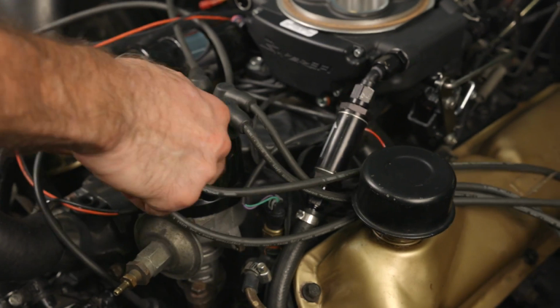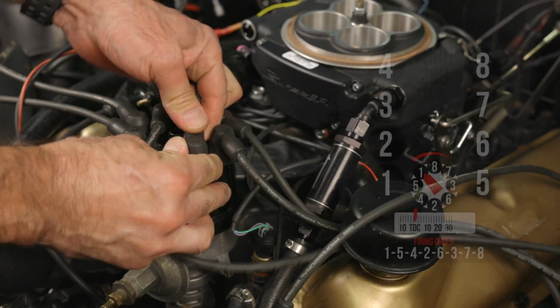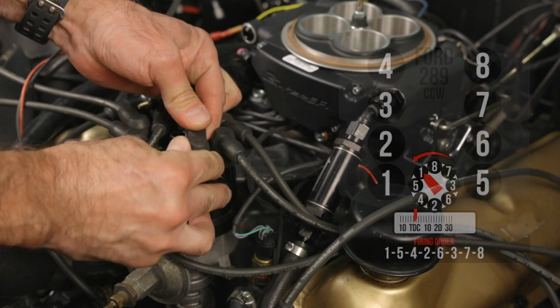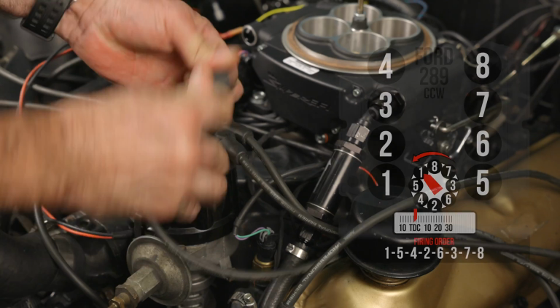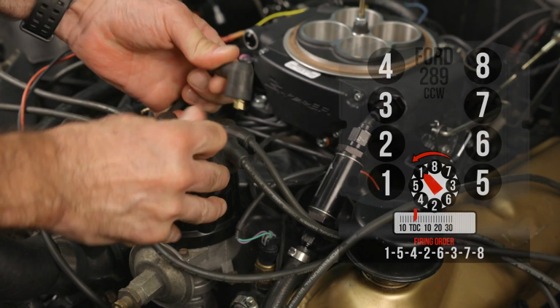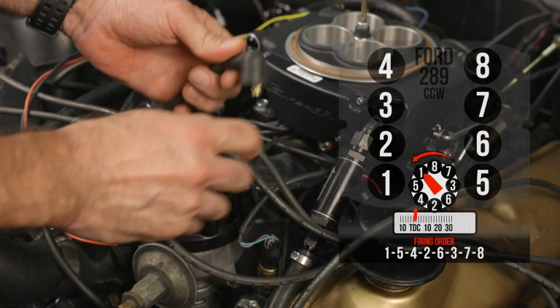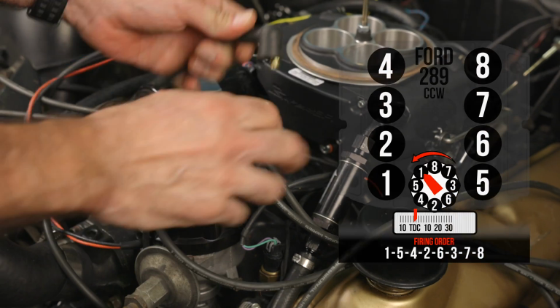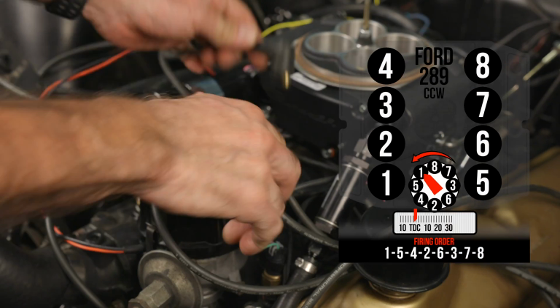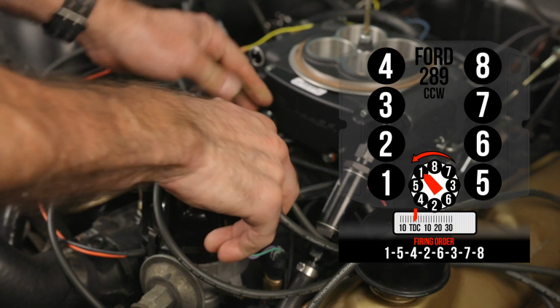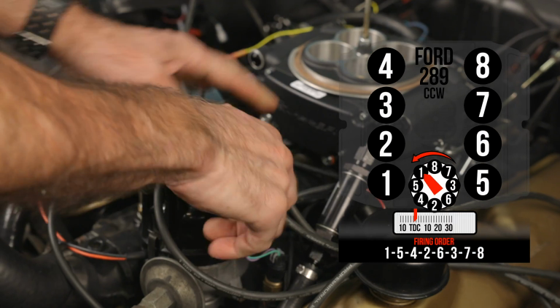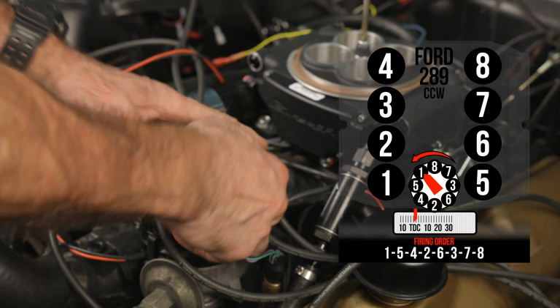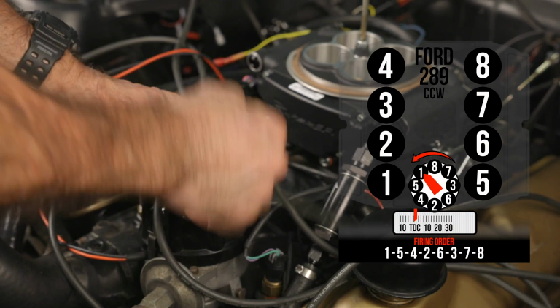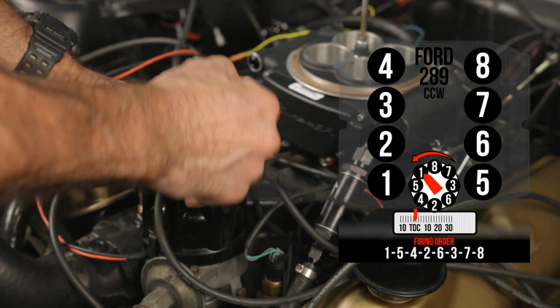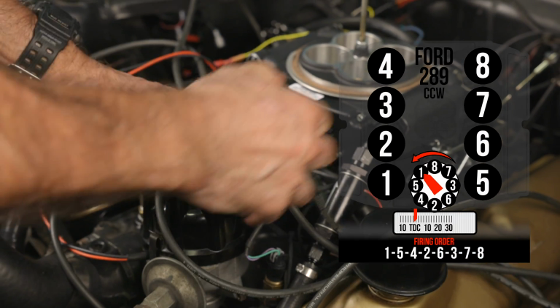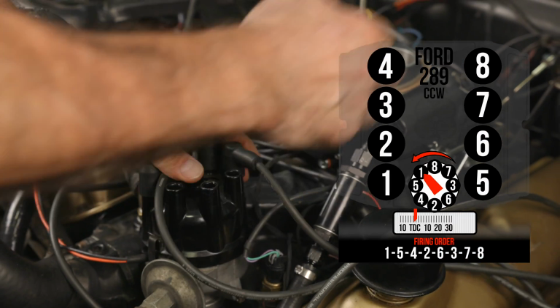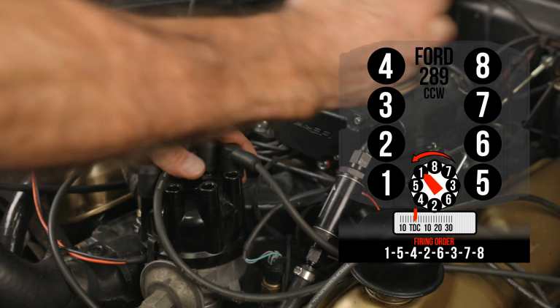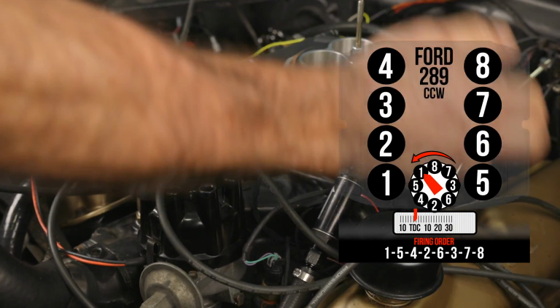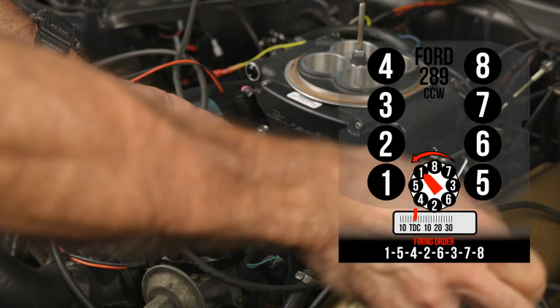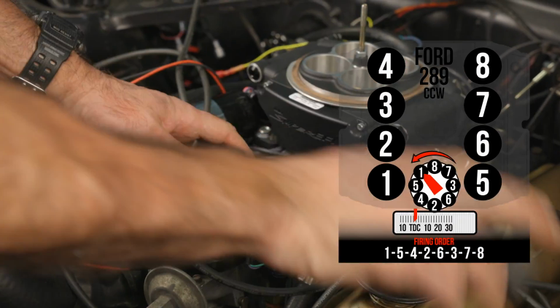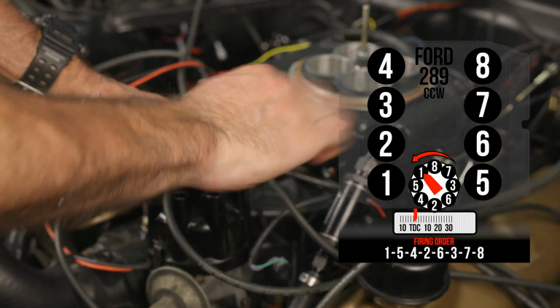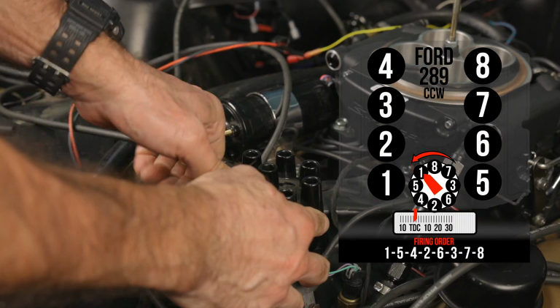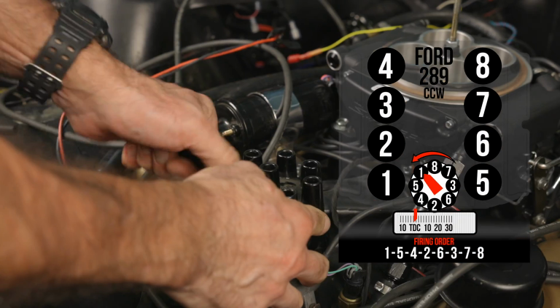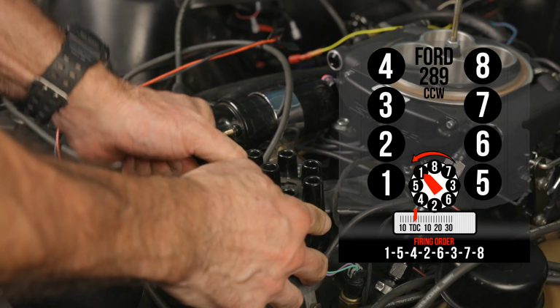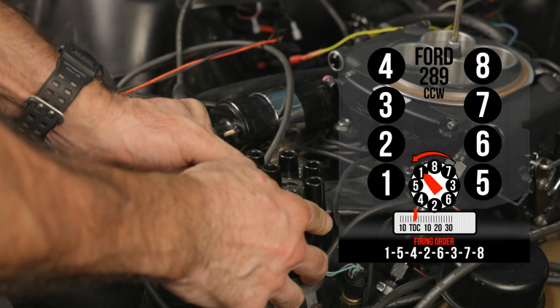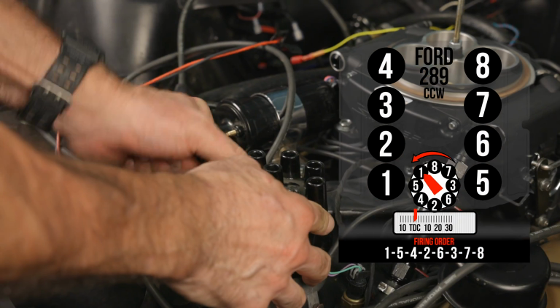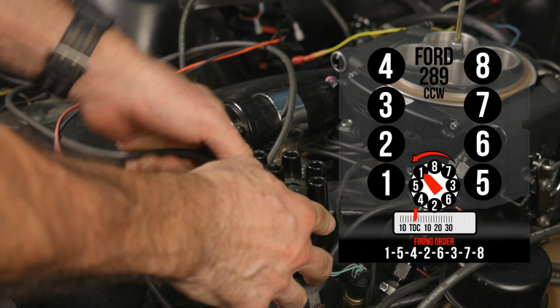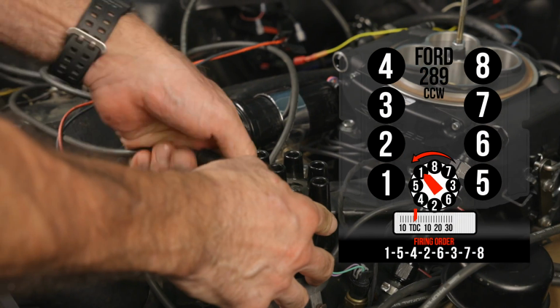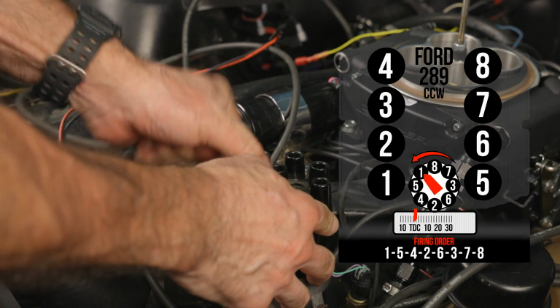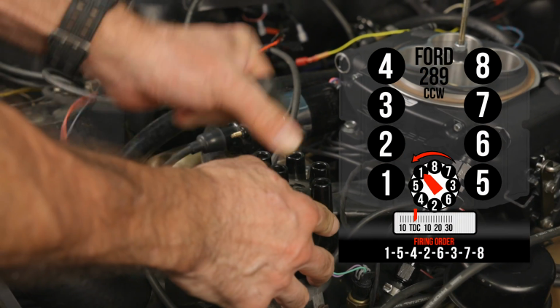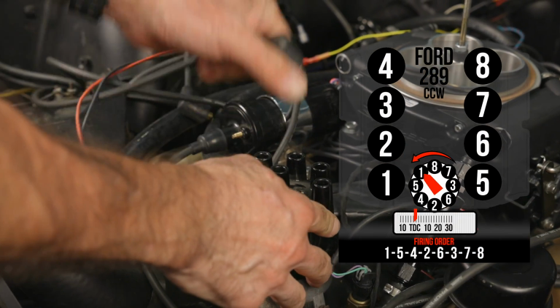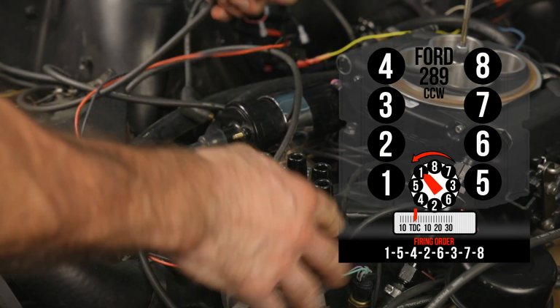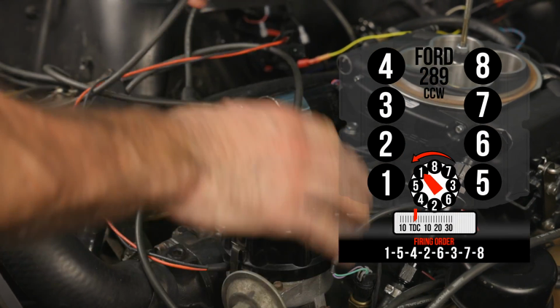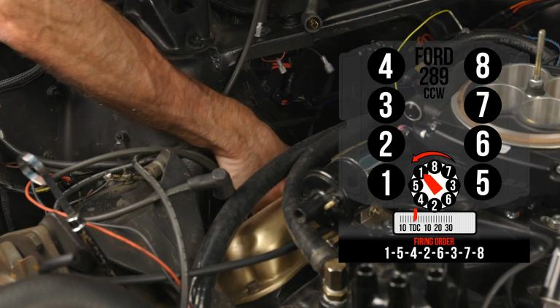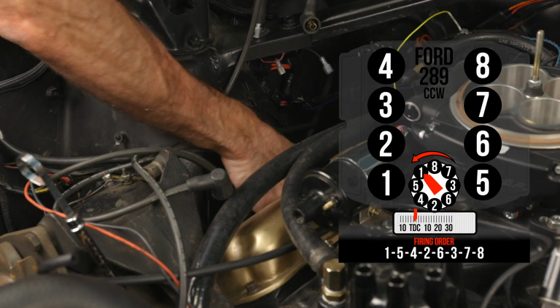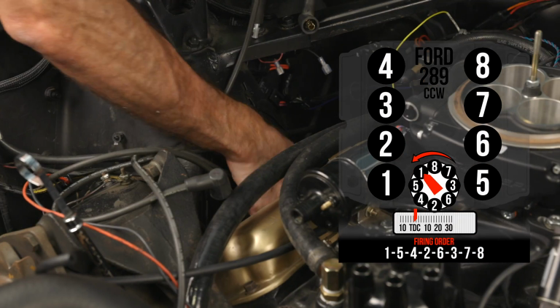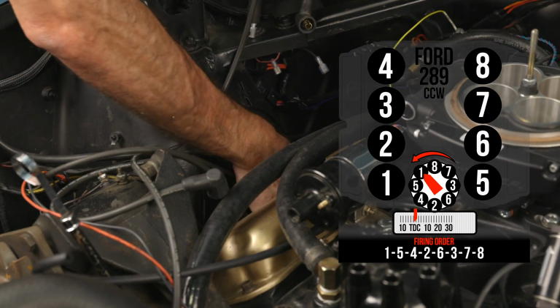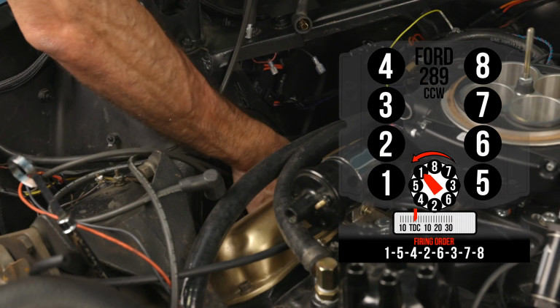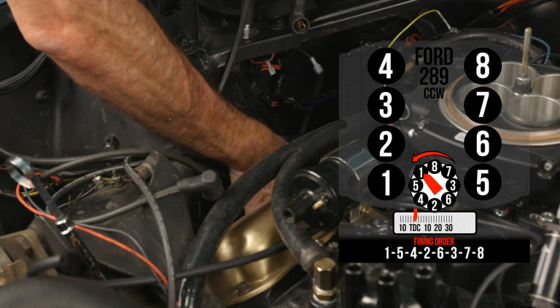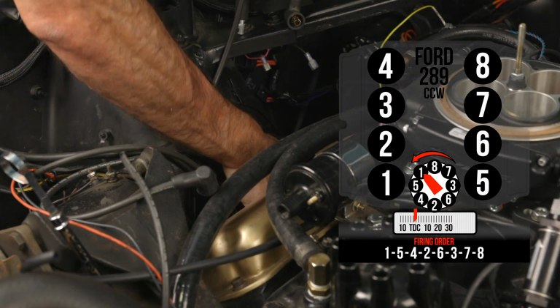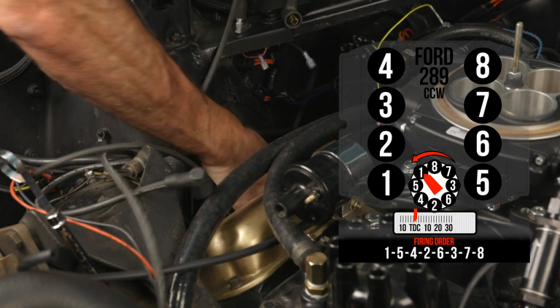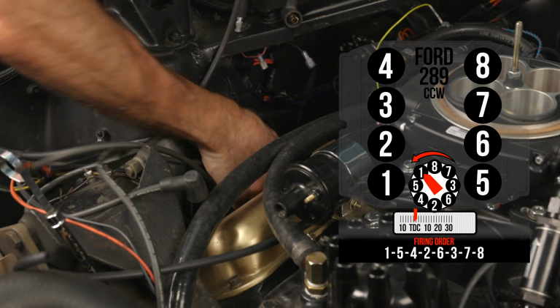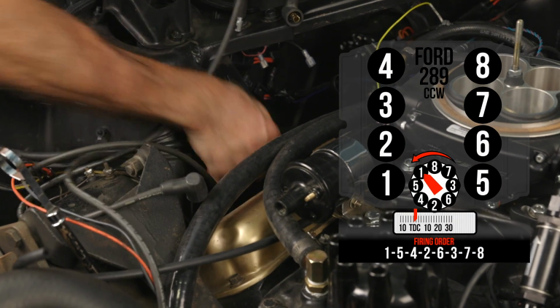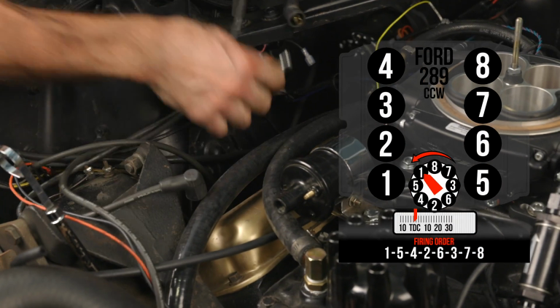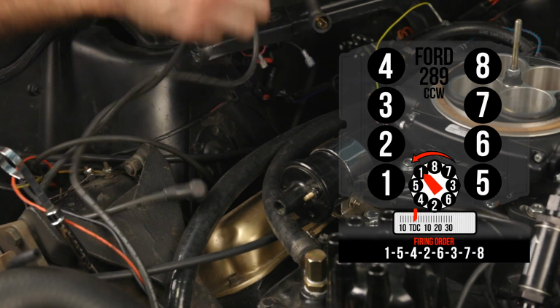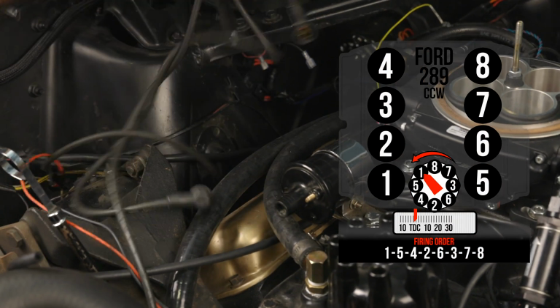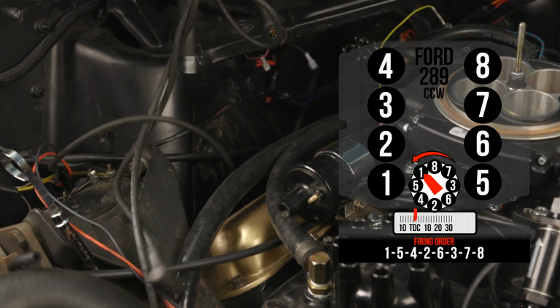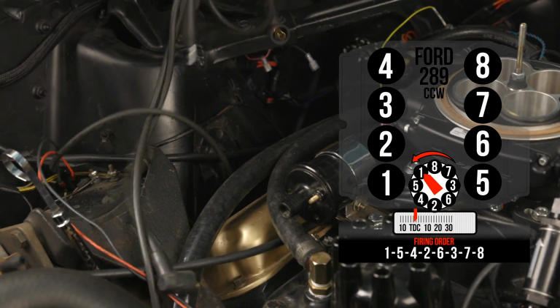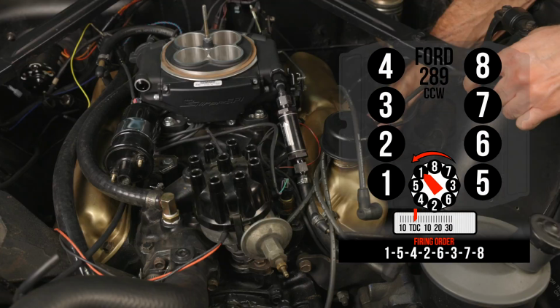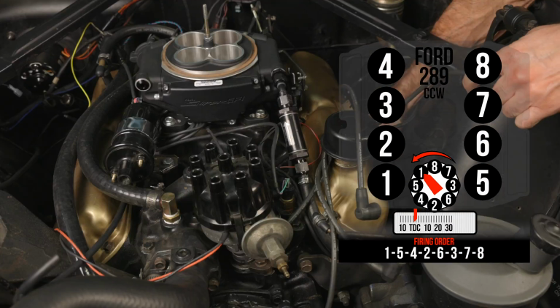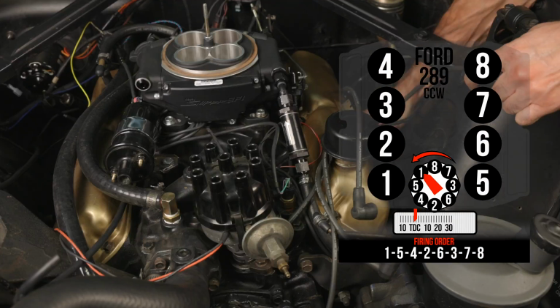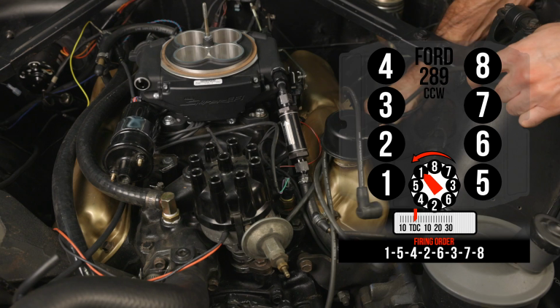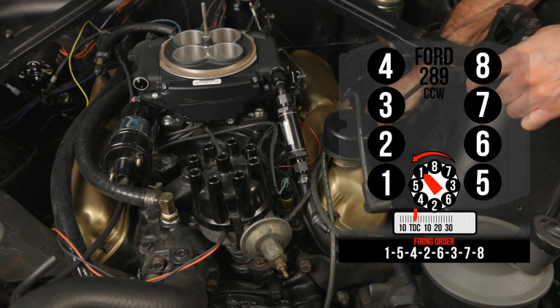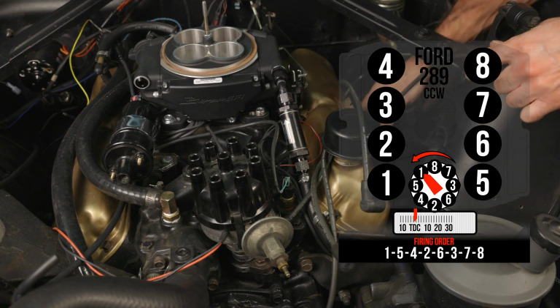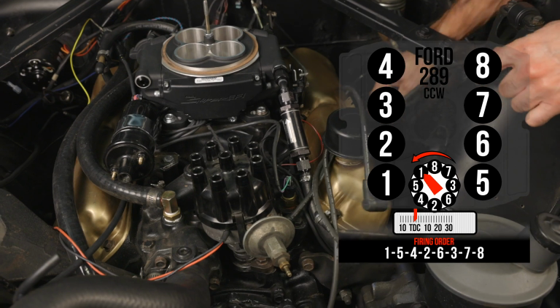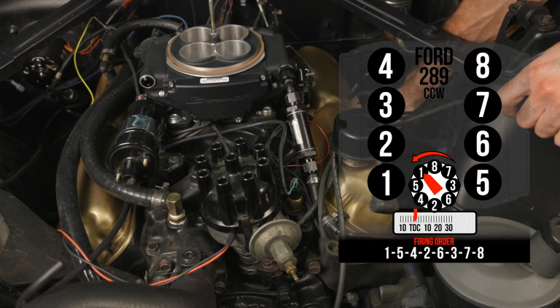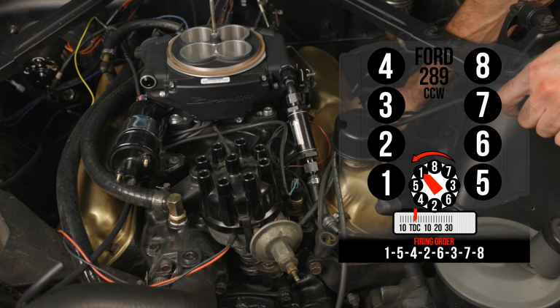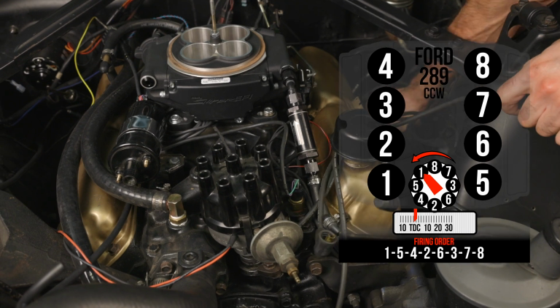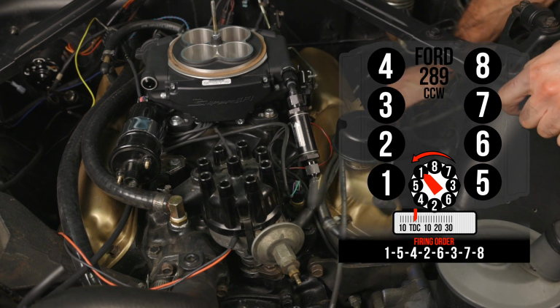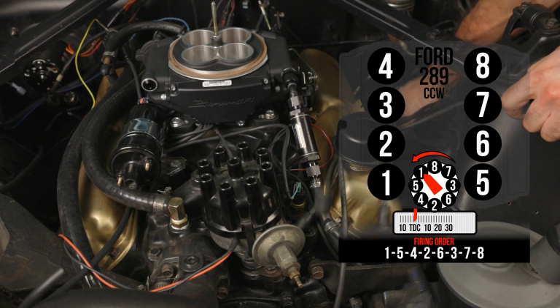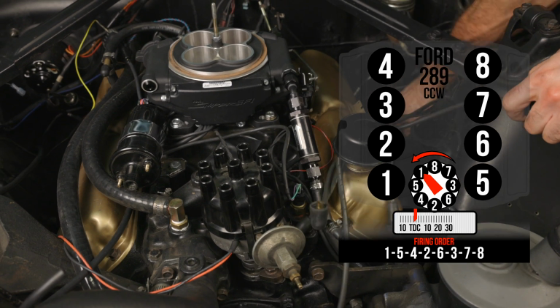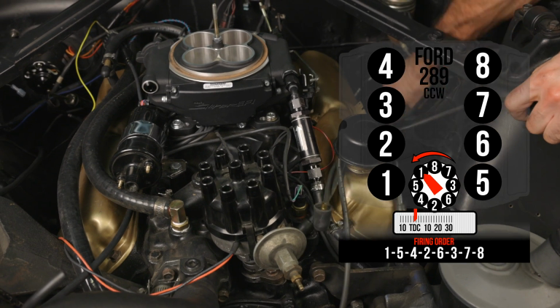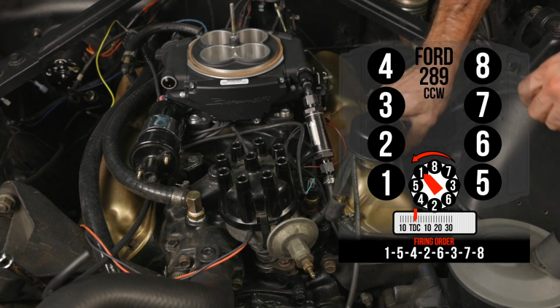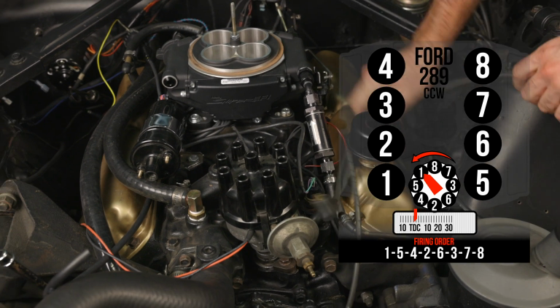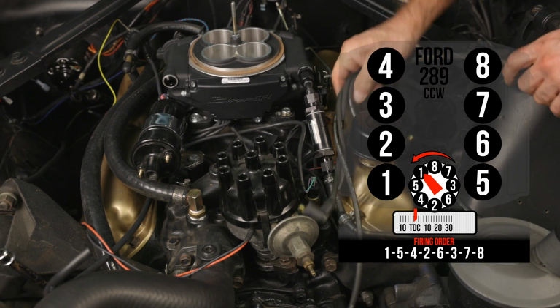Before you remove the spark plug wires, make note of the firing order. On our Mustang, it's 1-5-4-2-6-3-7-8.